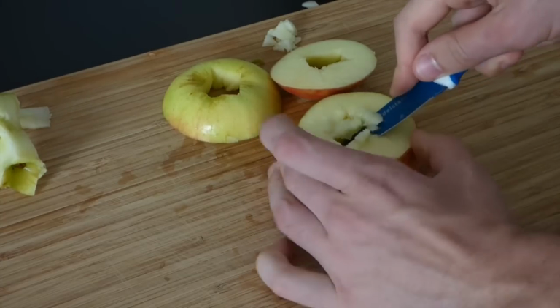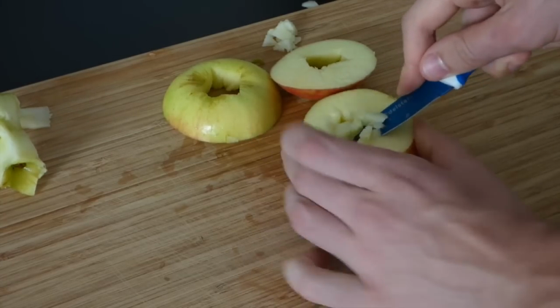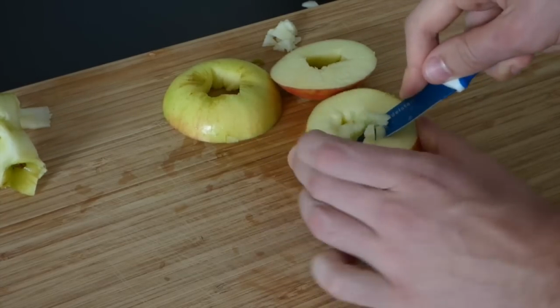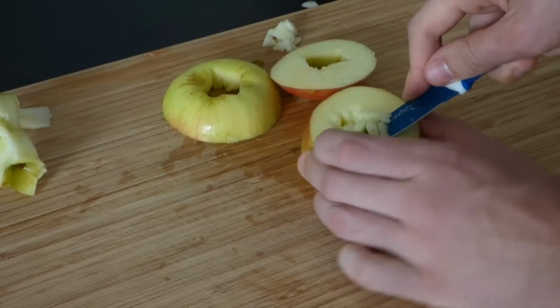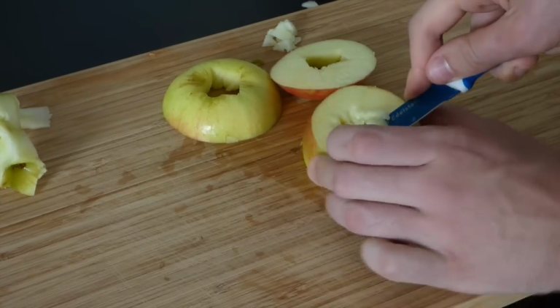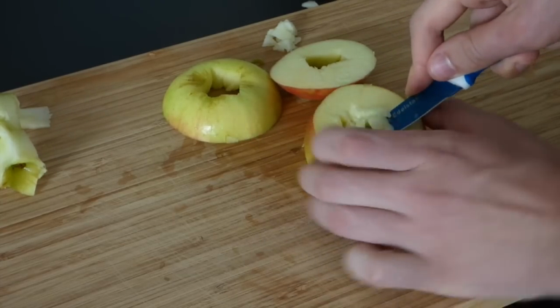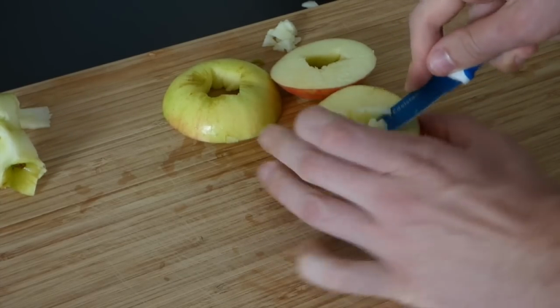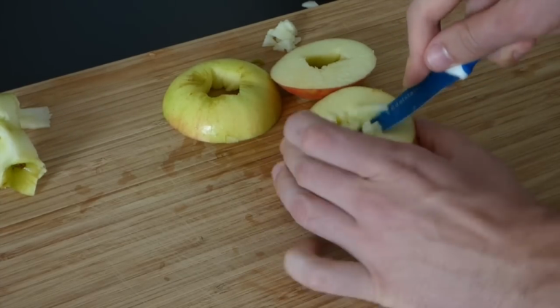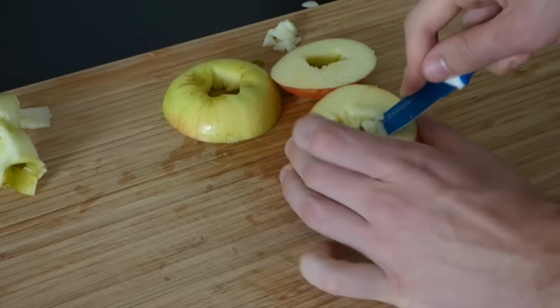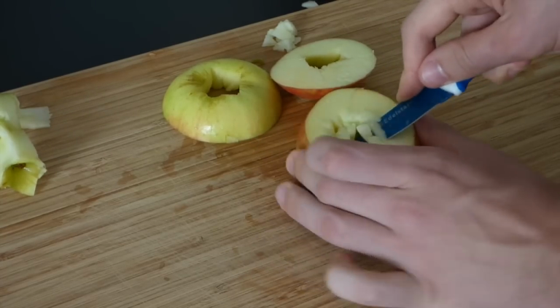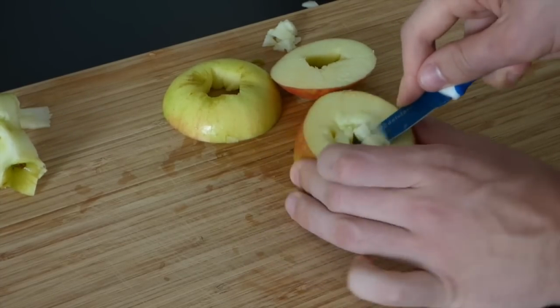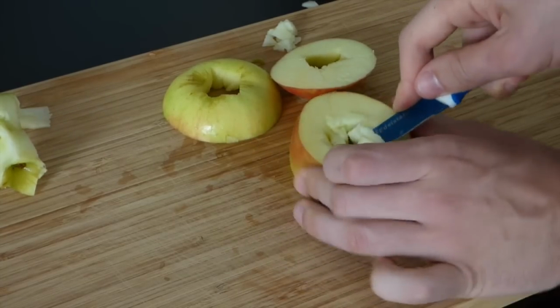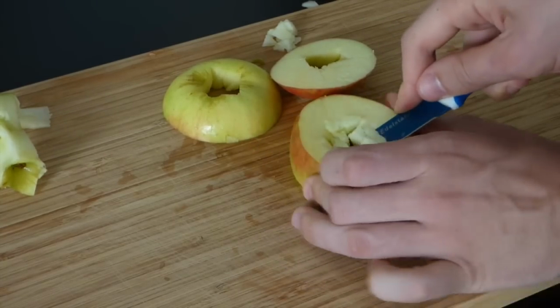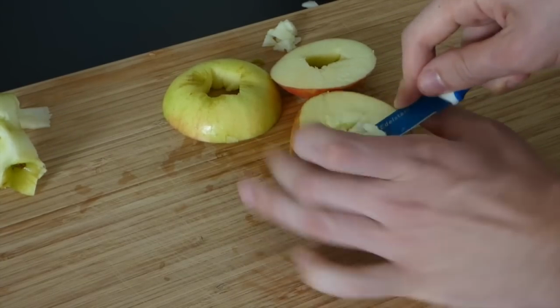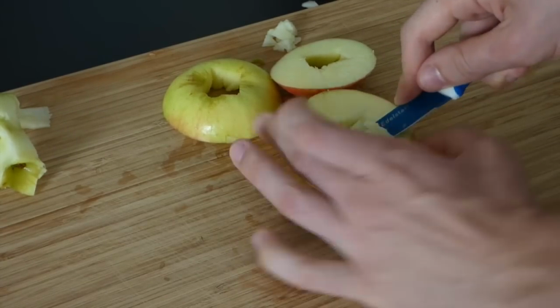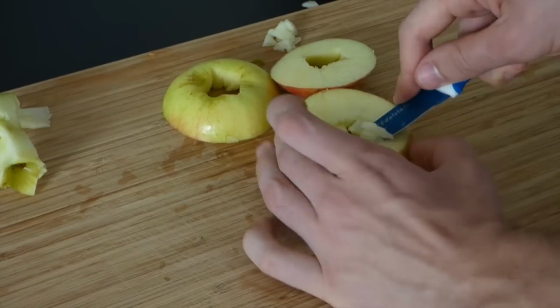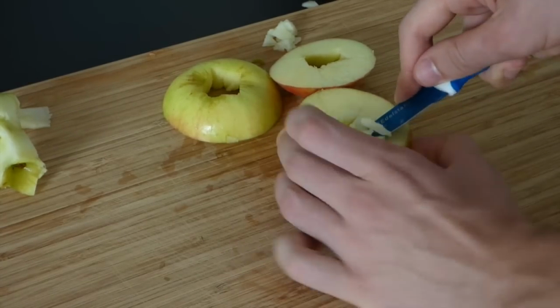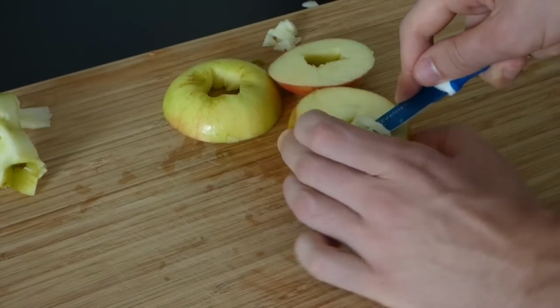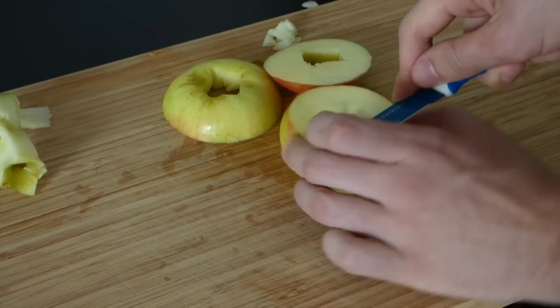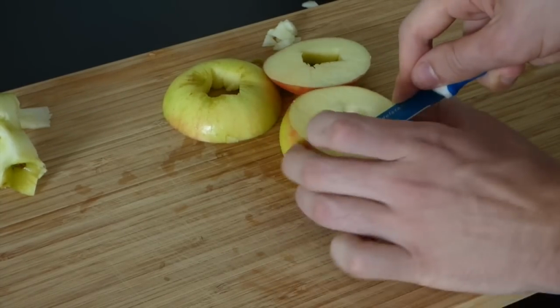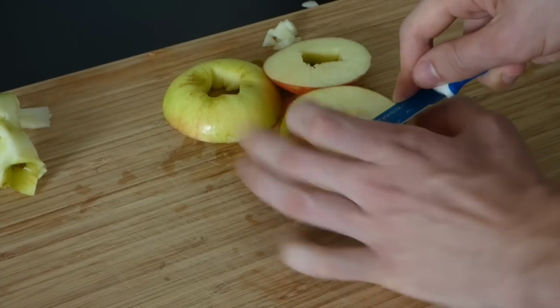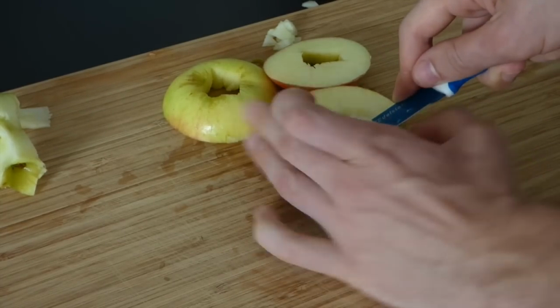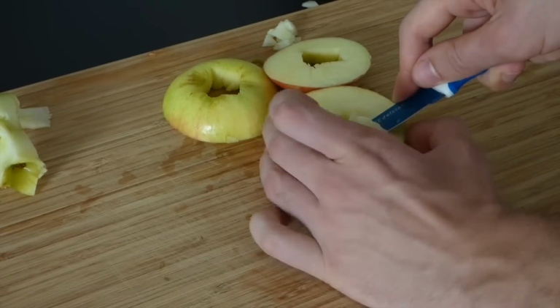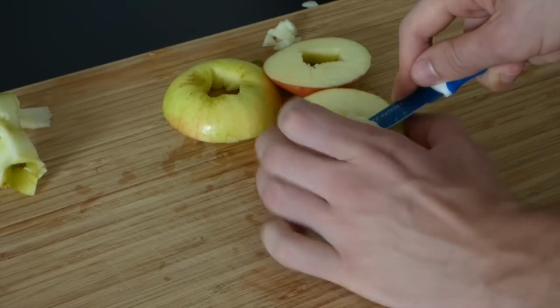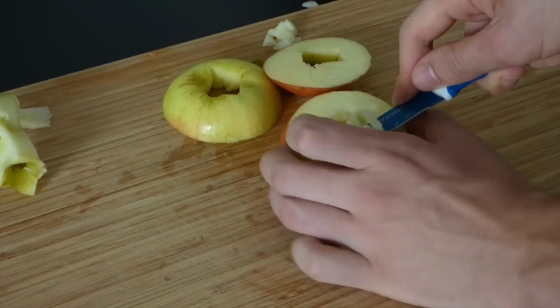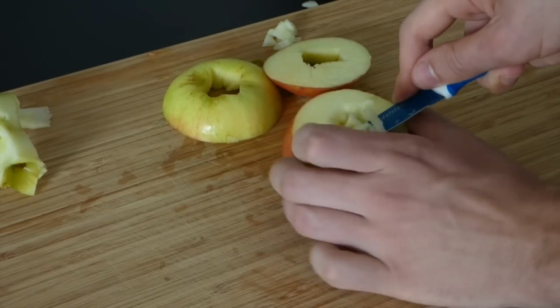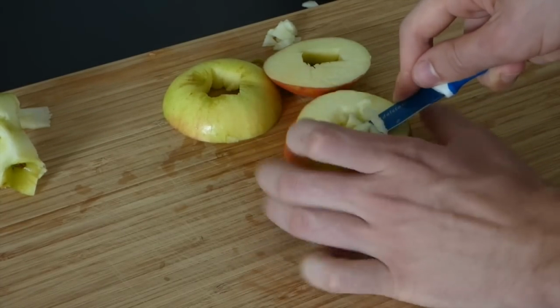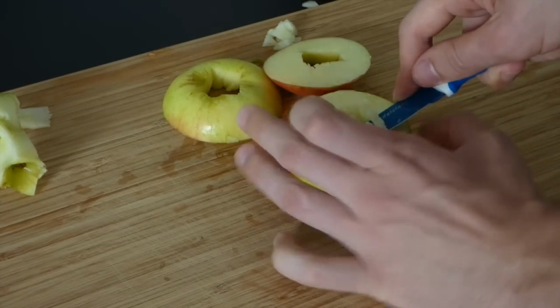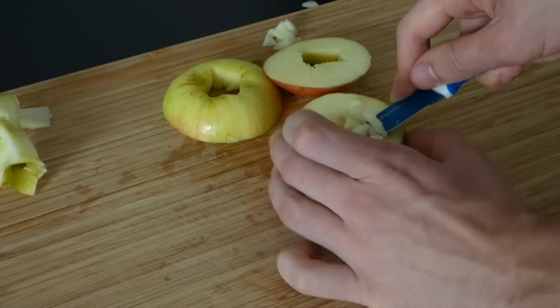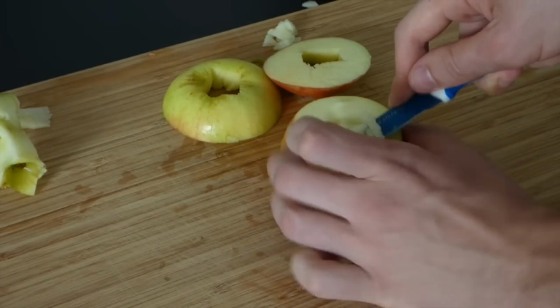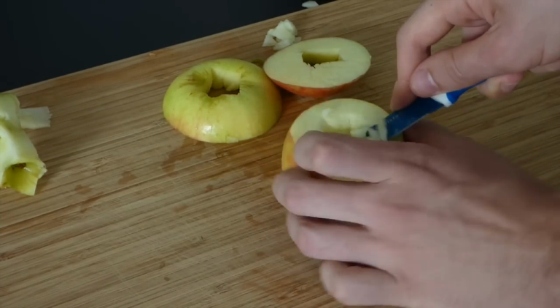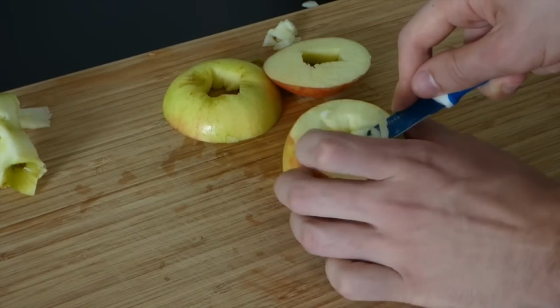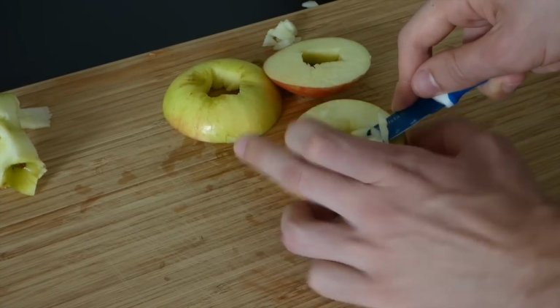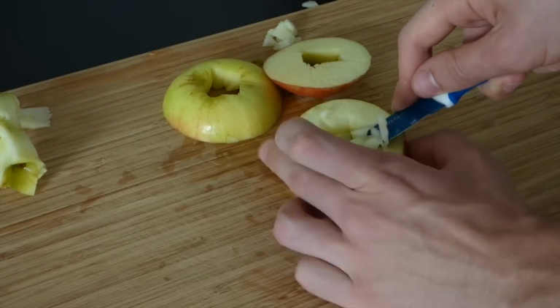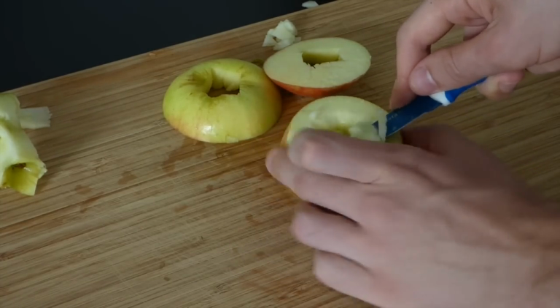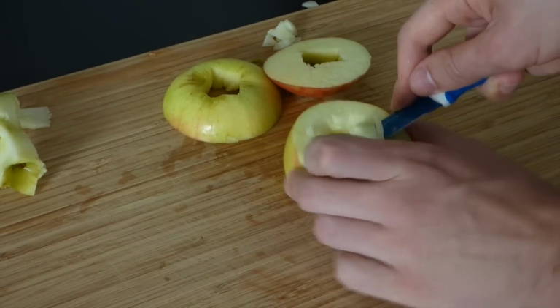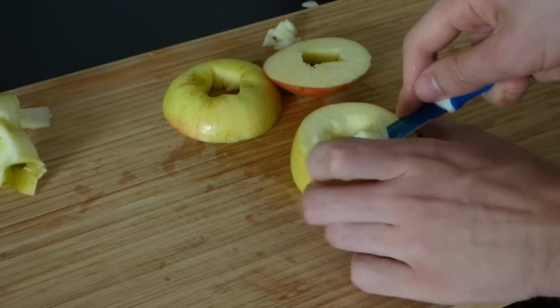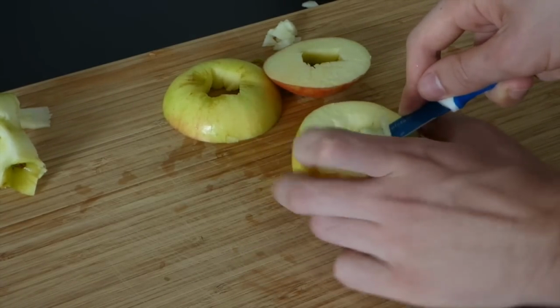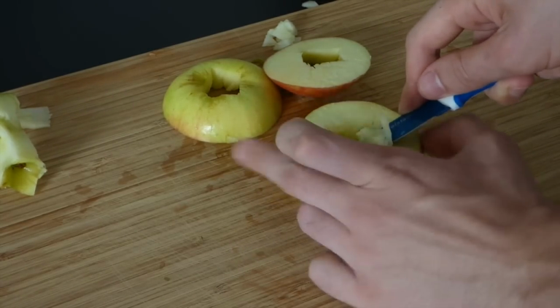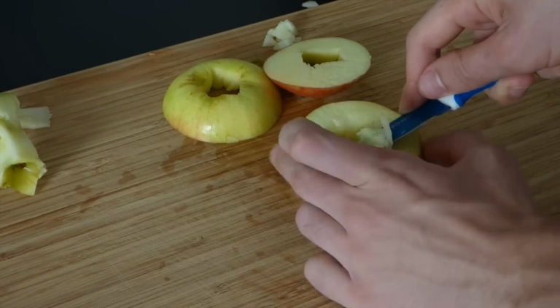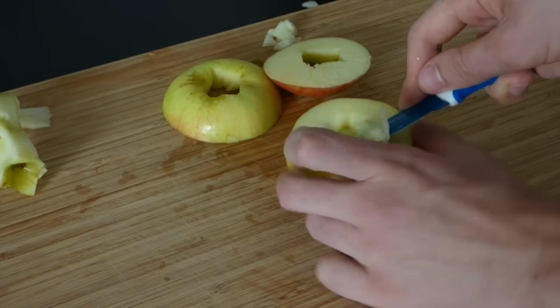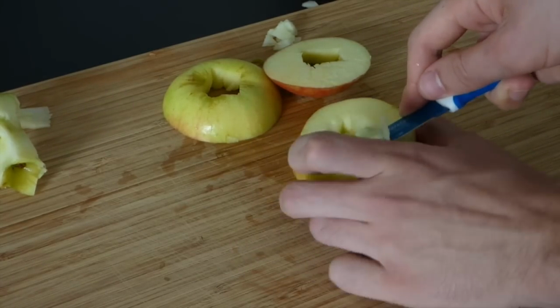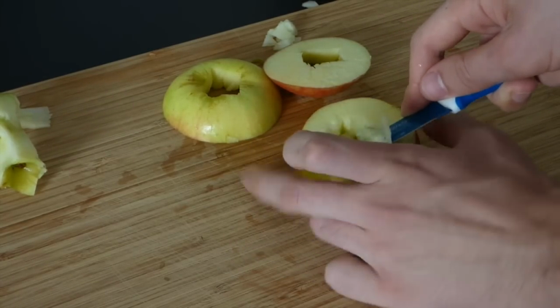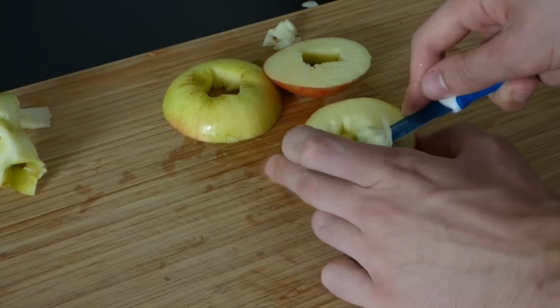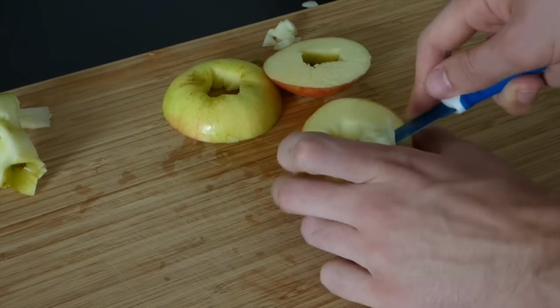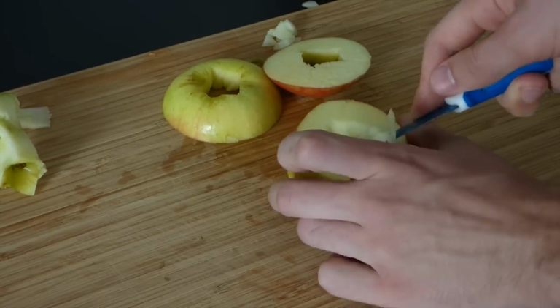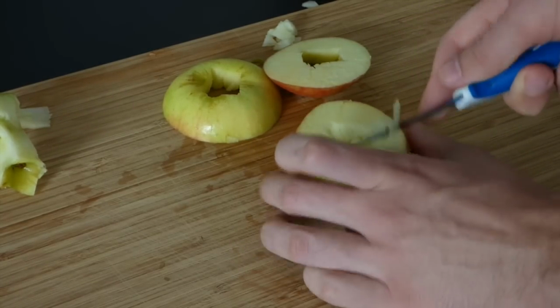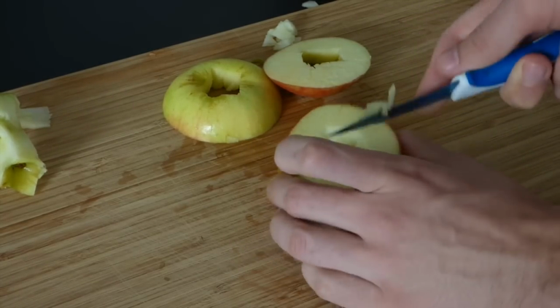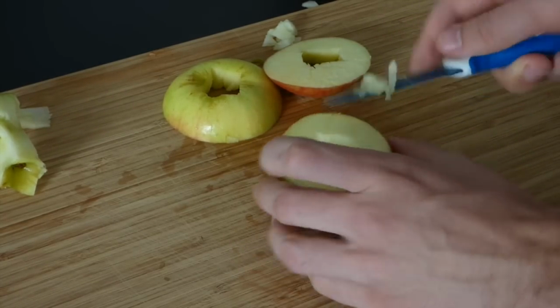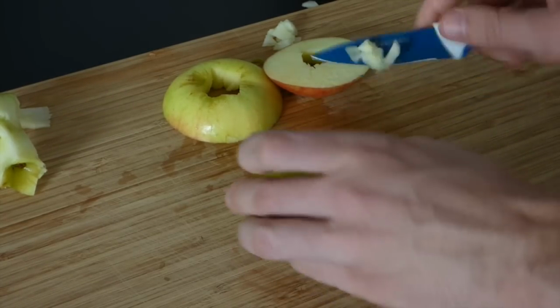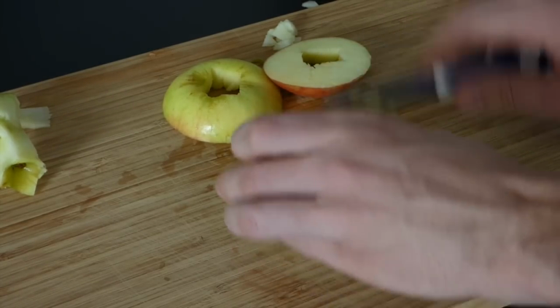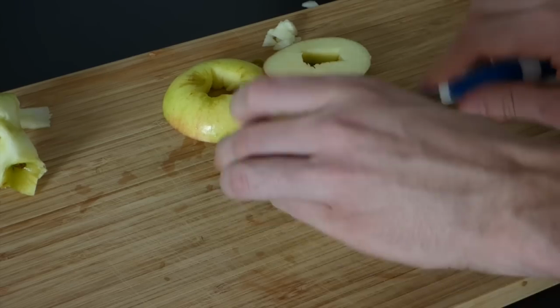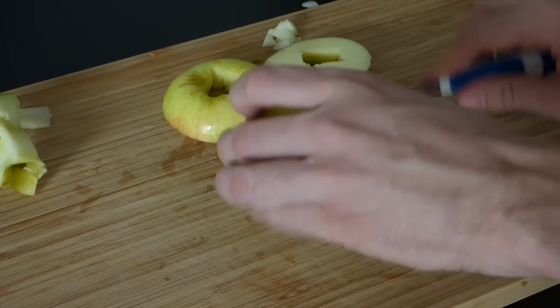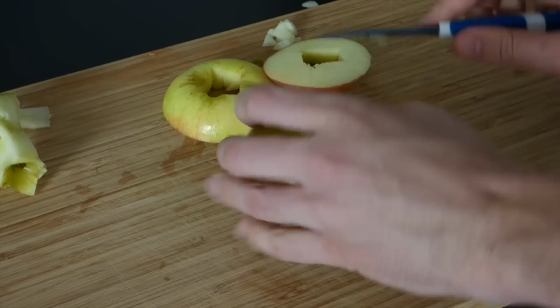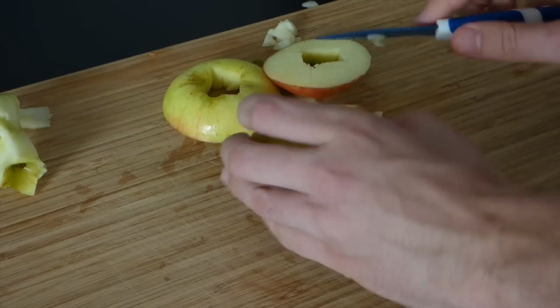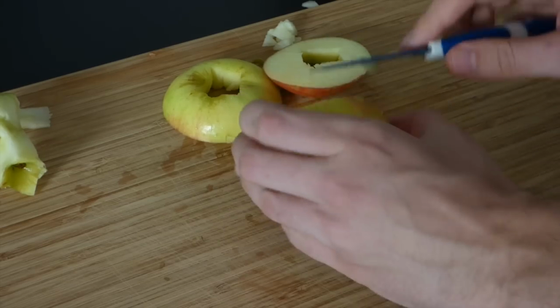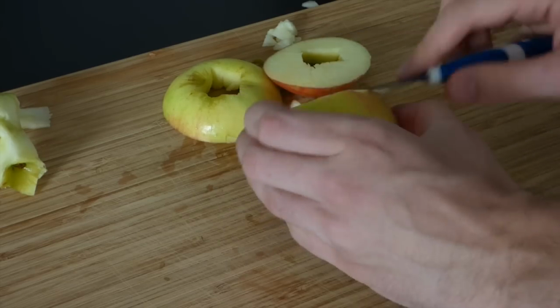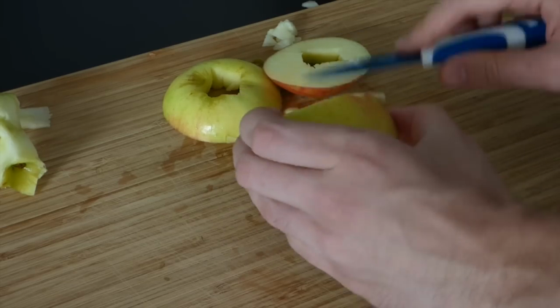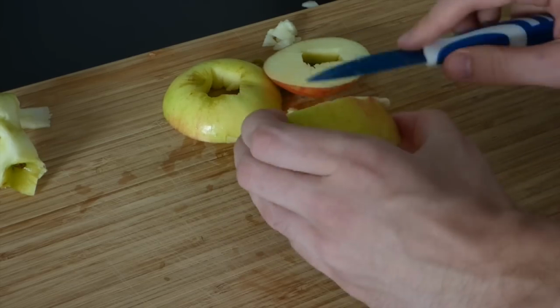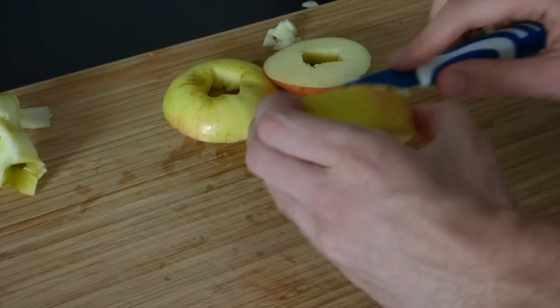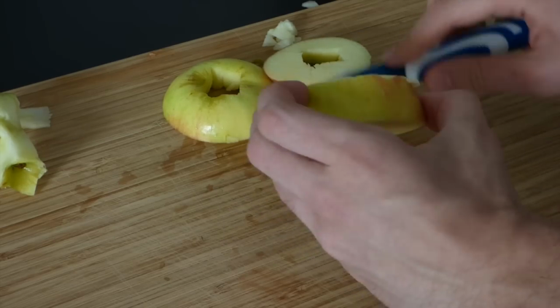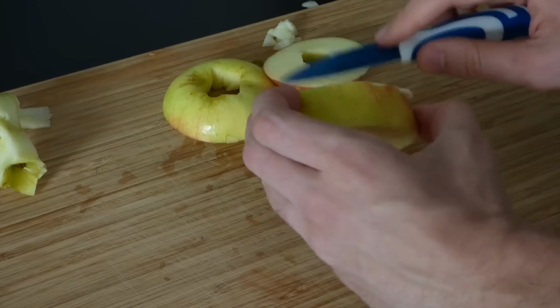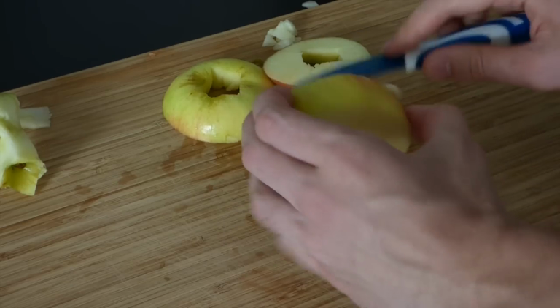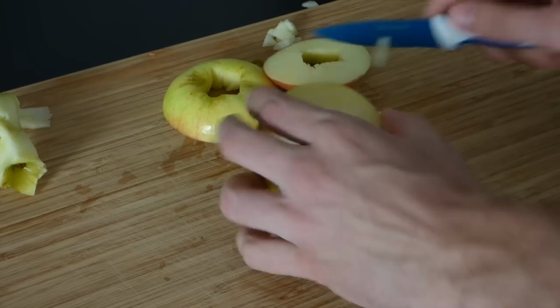Now you want to make your doughnut hole as round as possible. We used a knife to cut out a bigger and rounder doughnut hole.